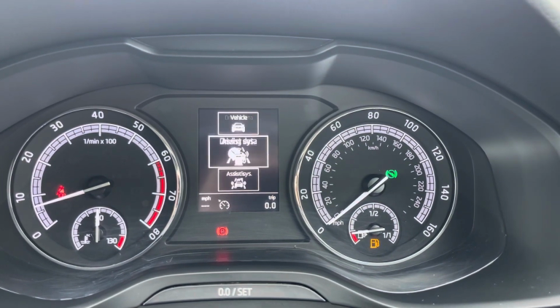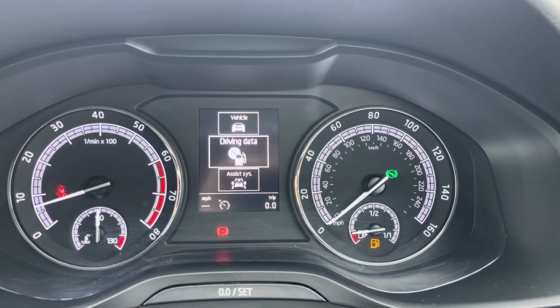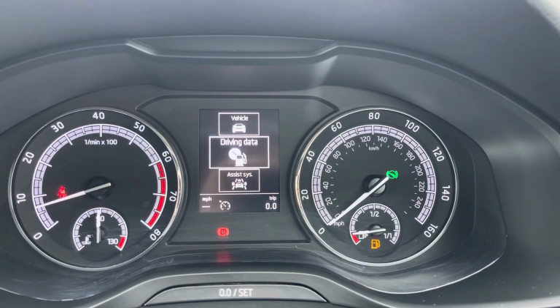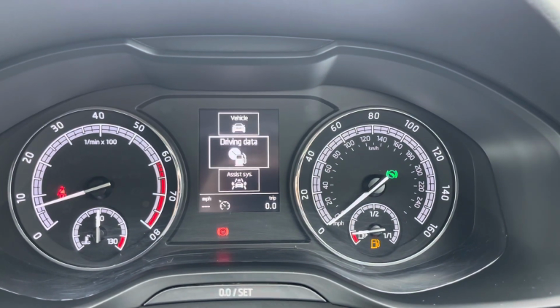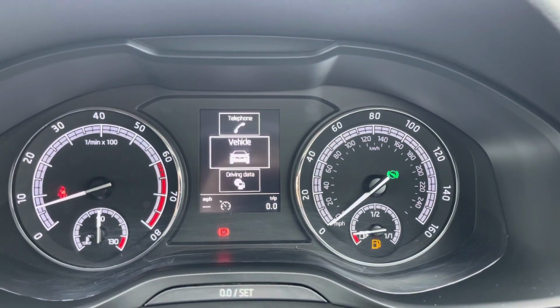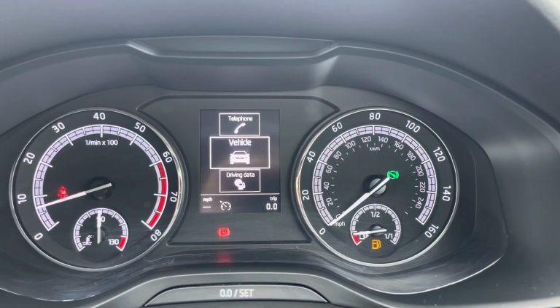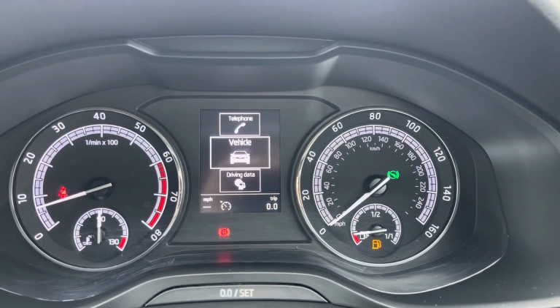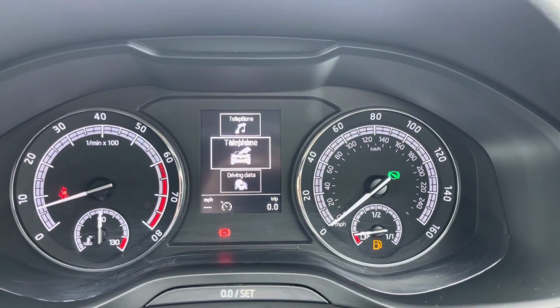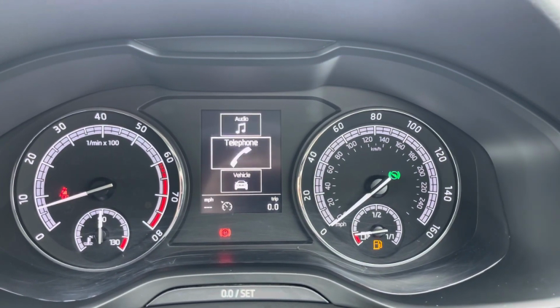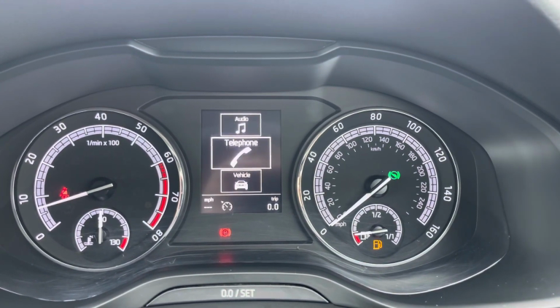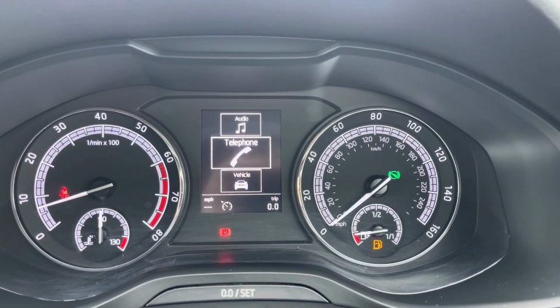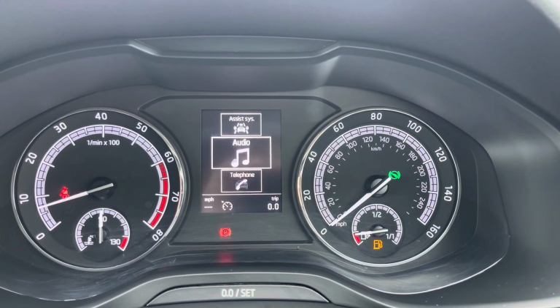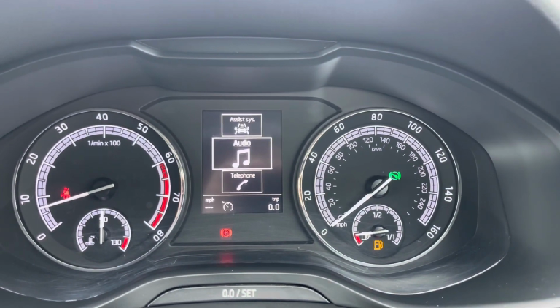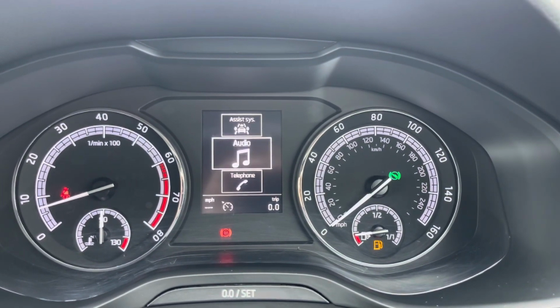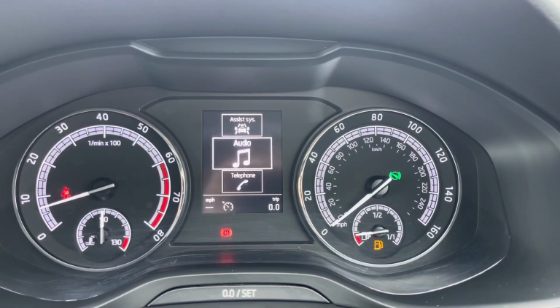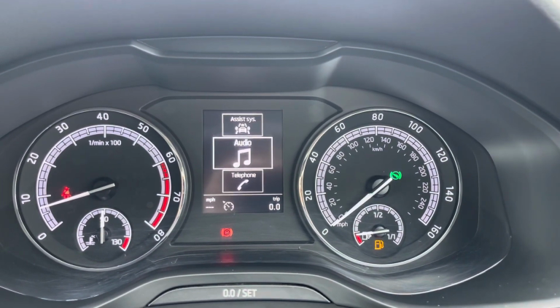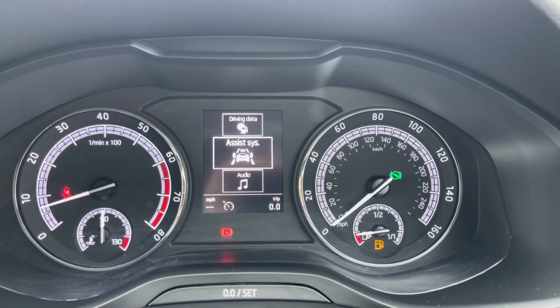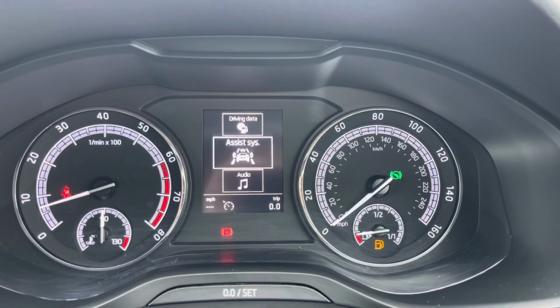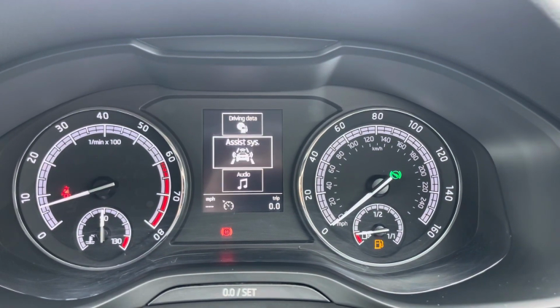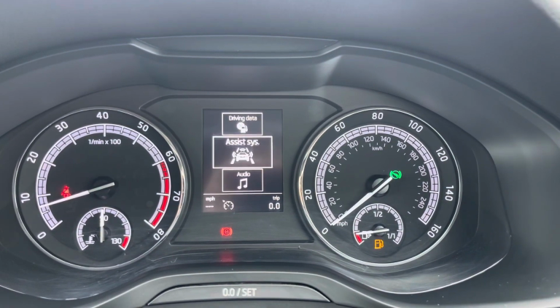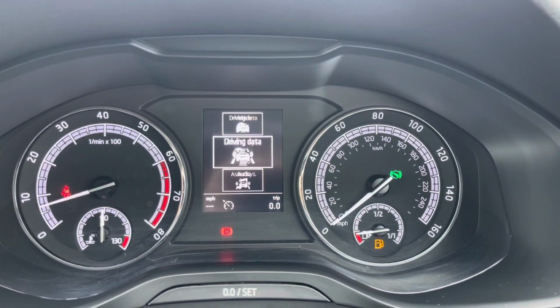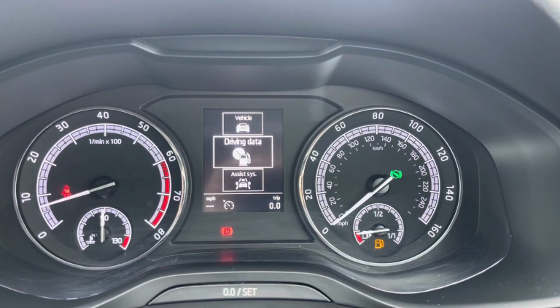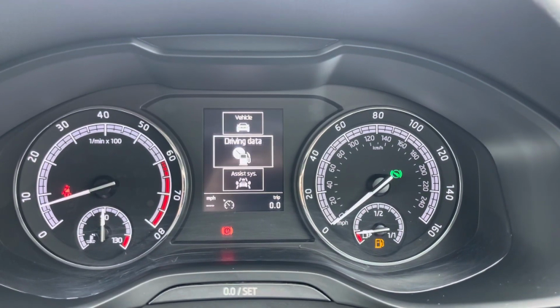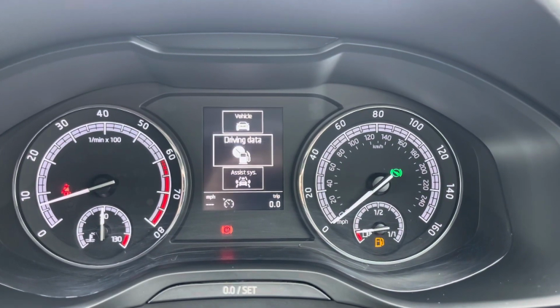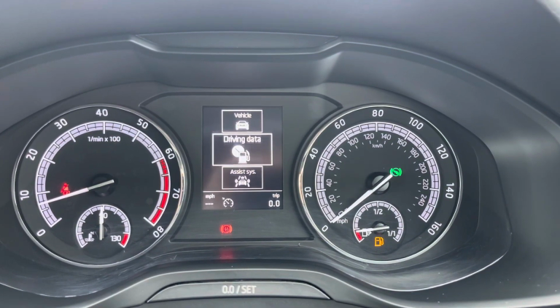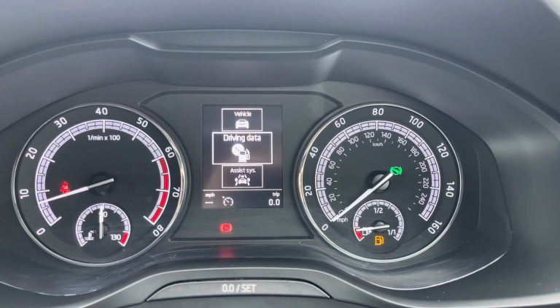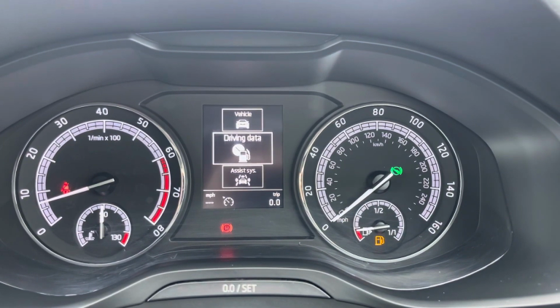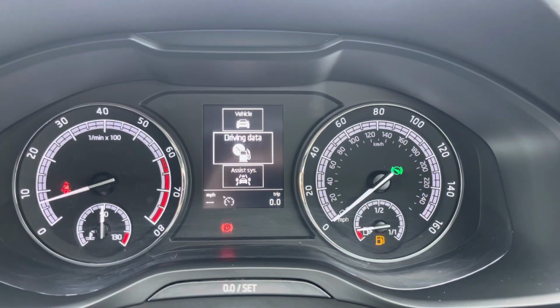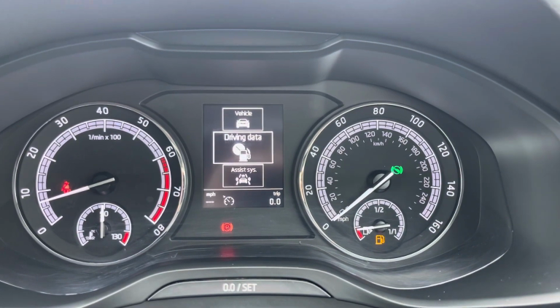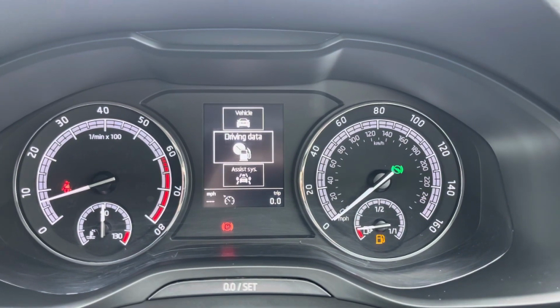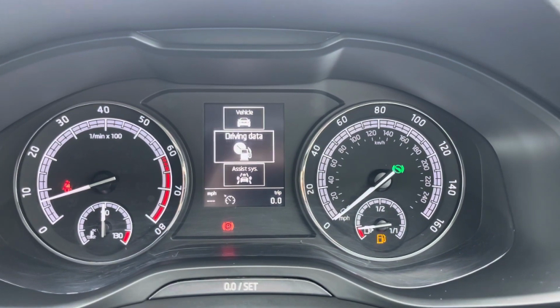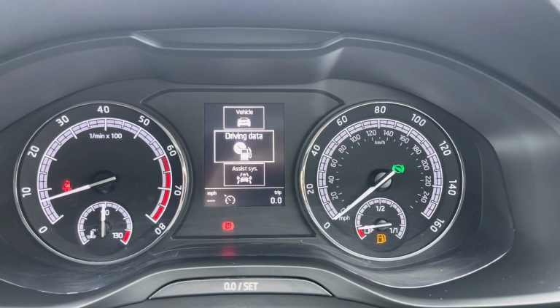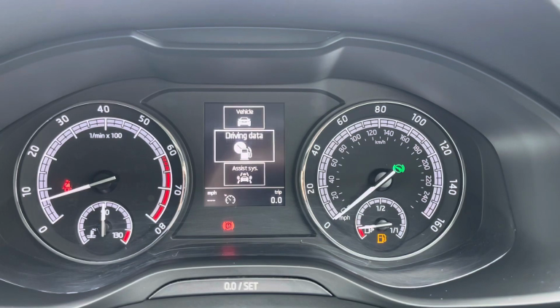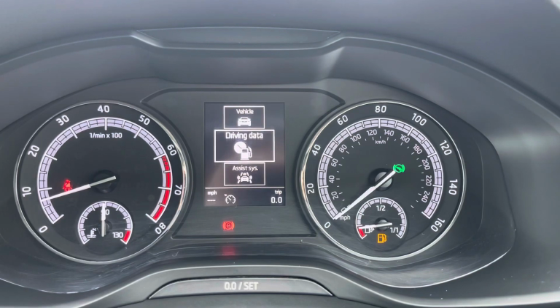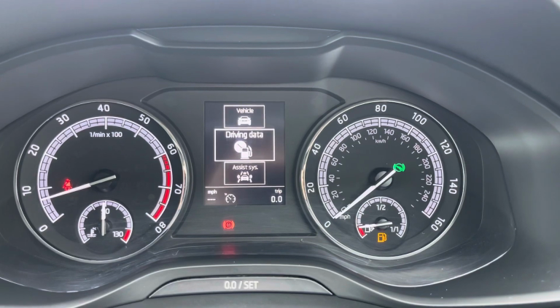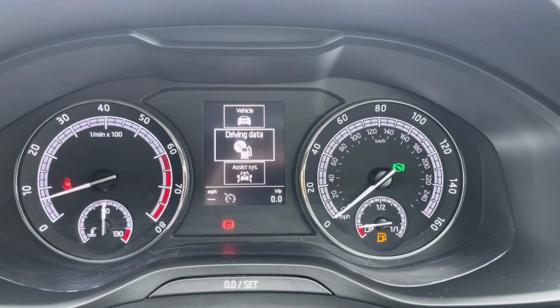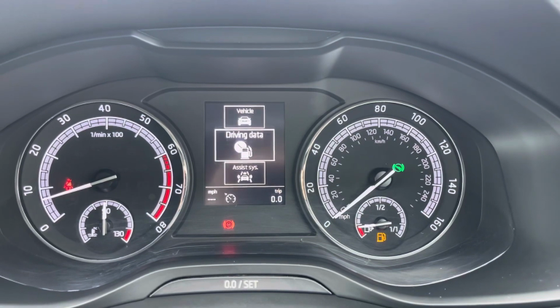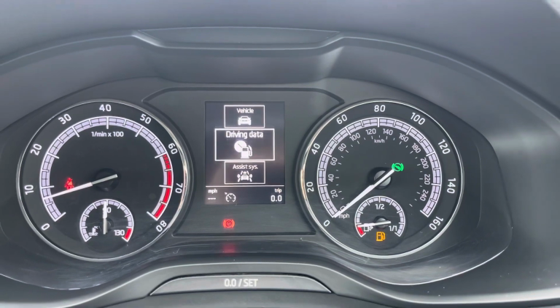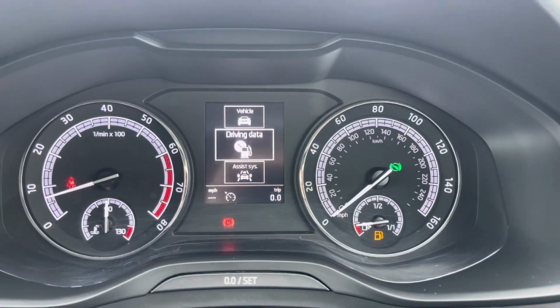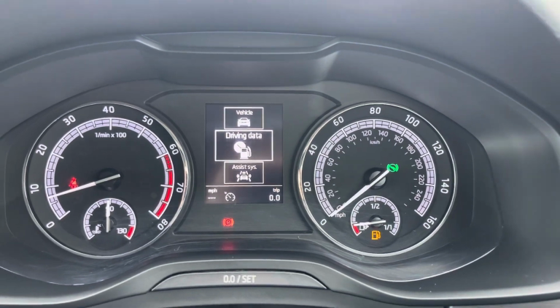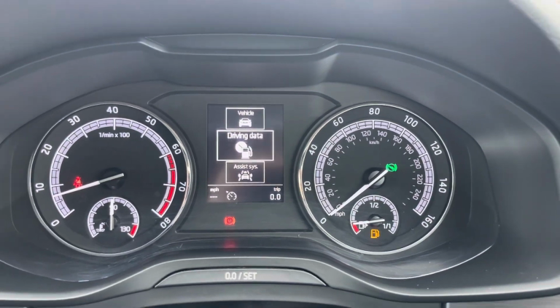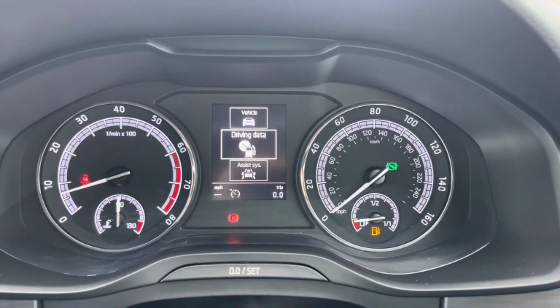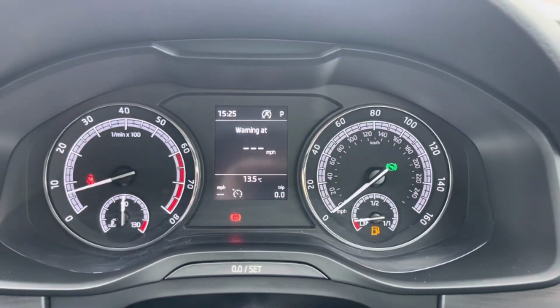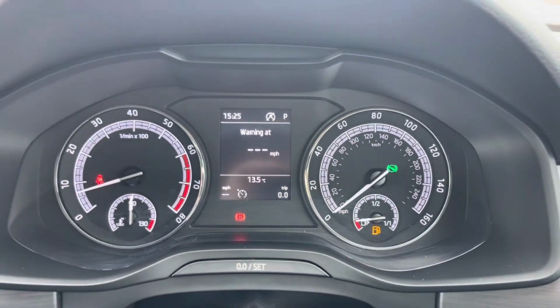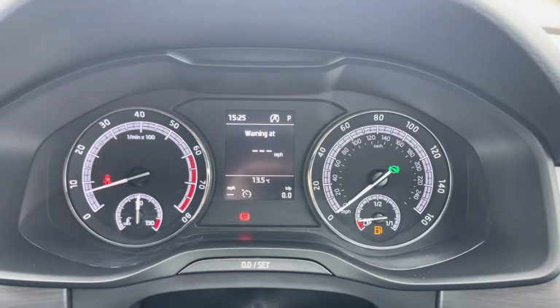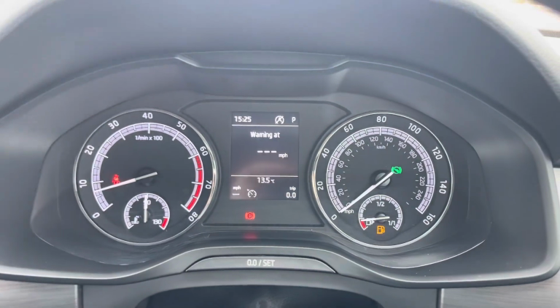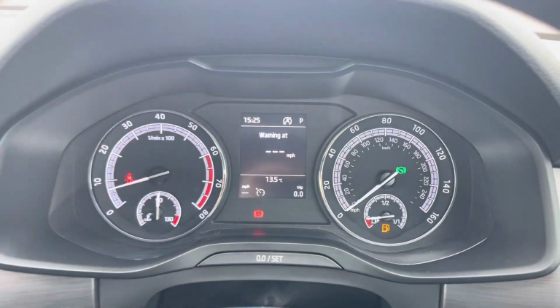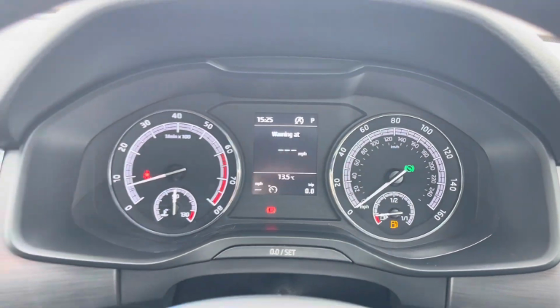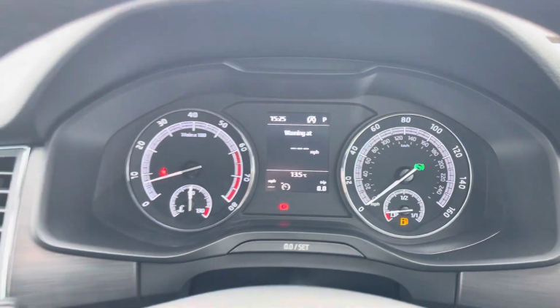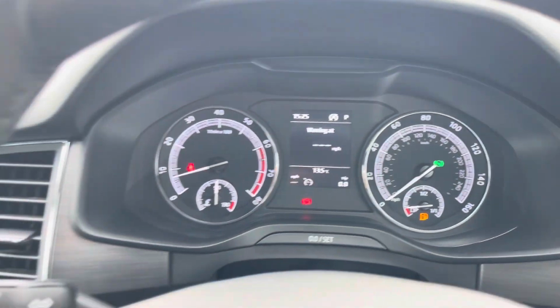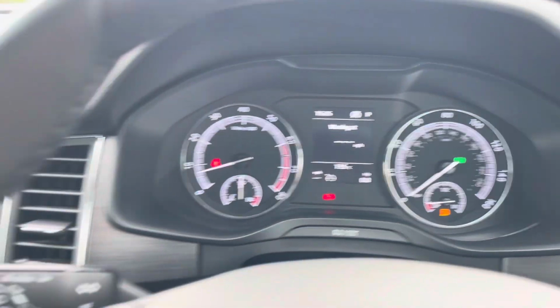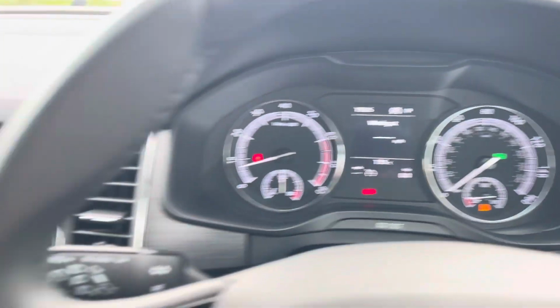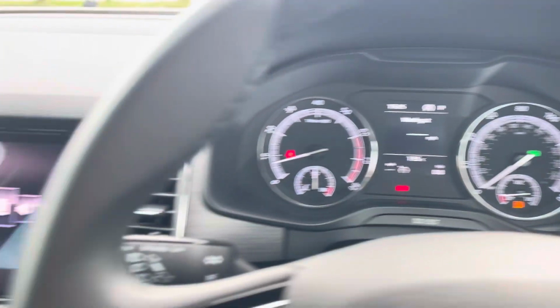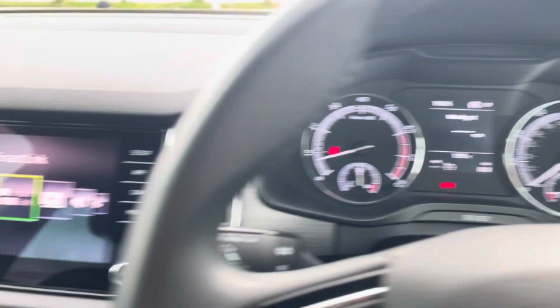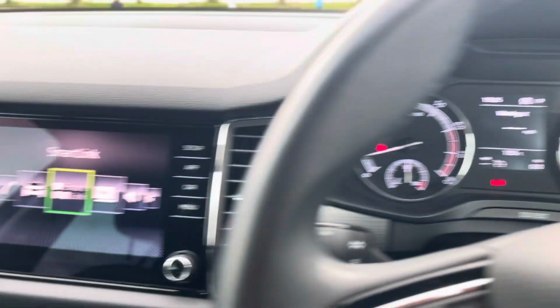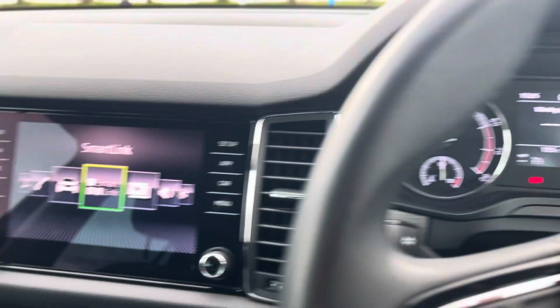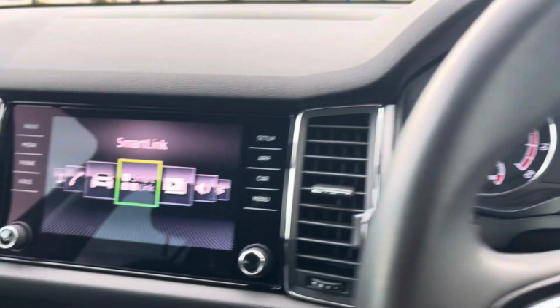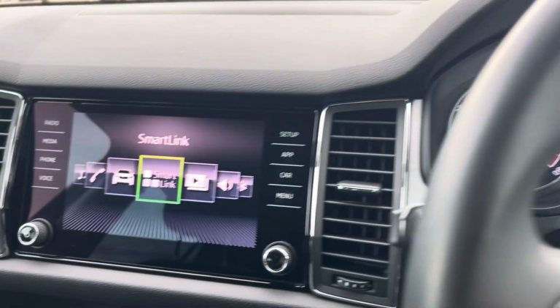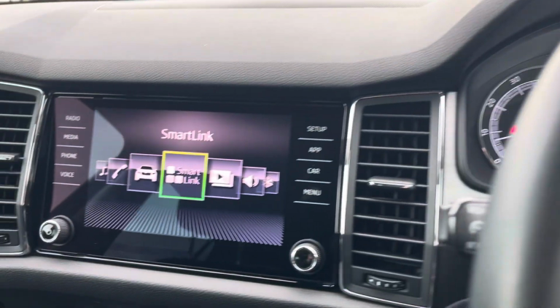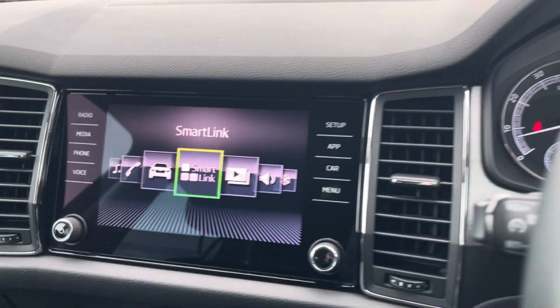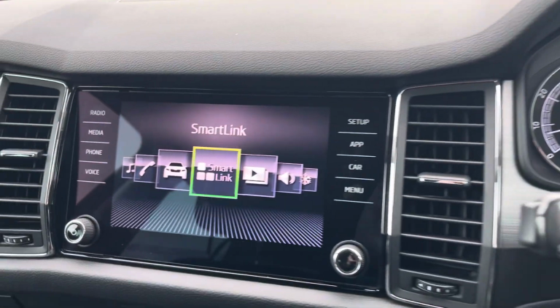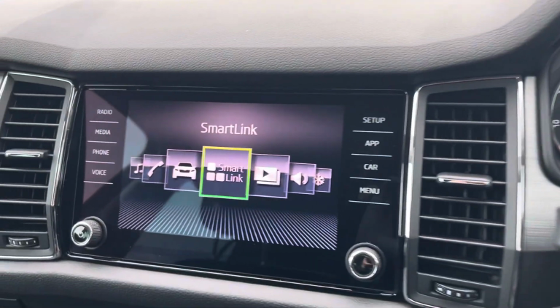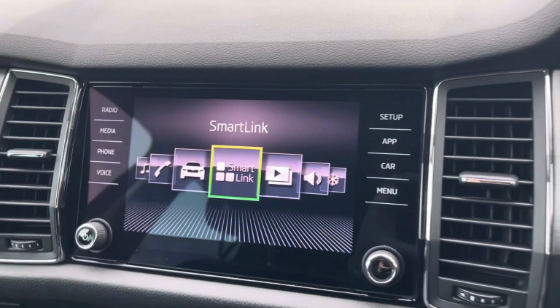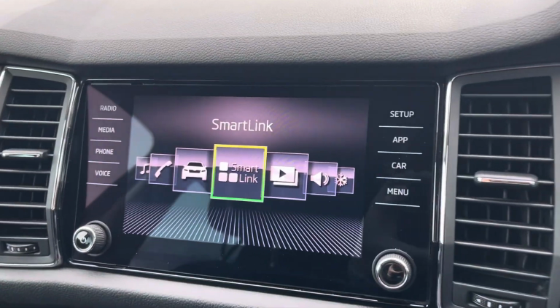Taking a look up at the dials, you can flip between functions as I'm doing here and you'll also see your exact mileage, speed and fuel levels.